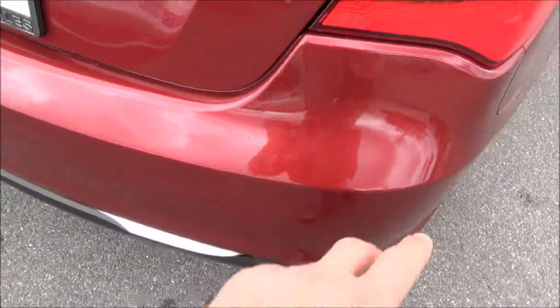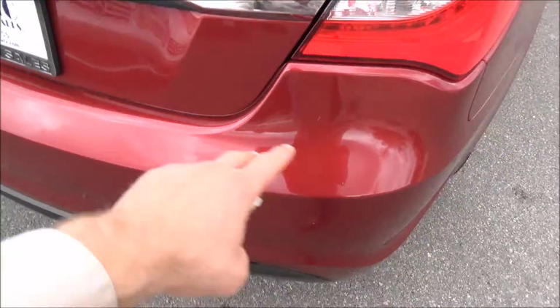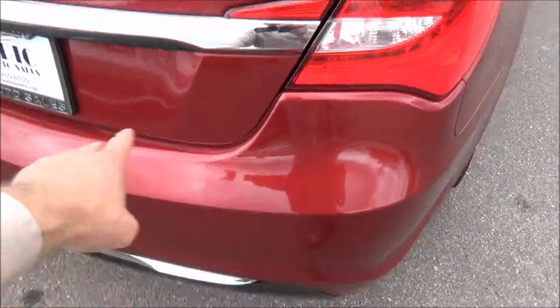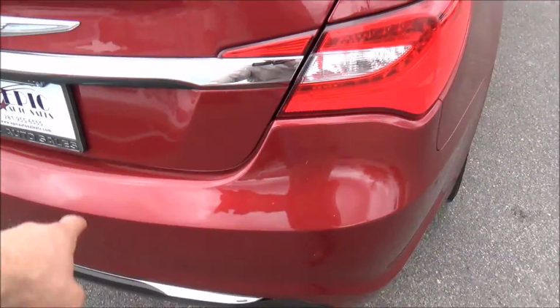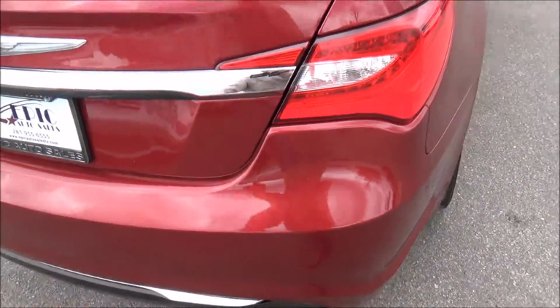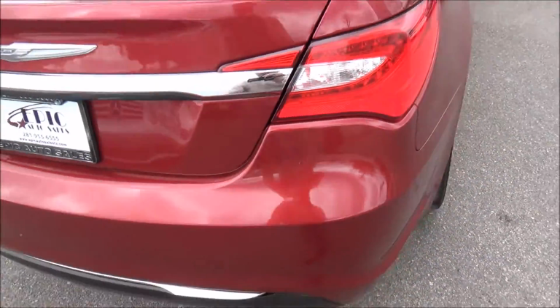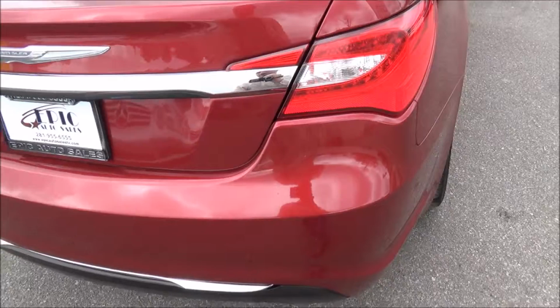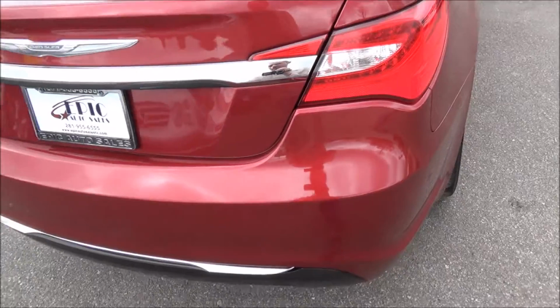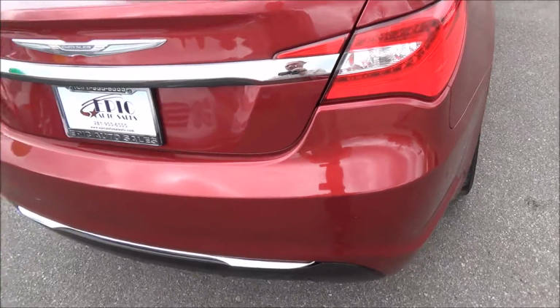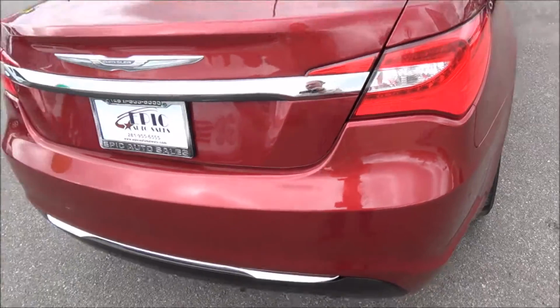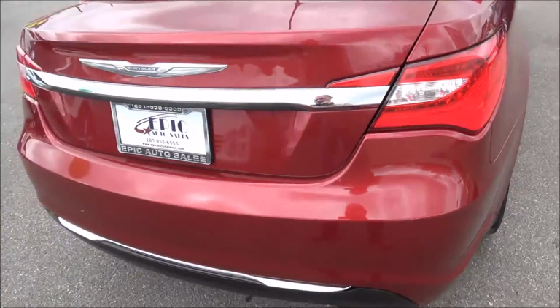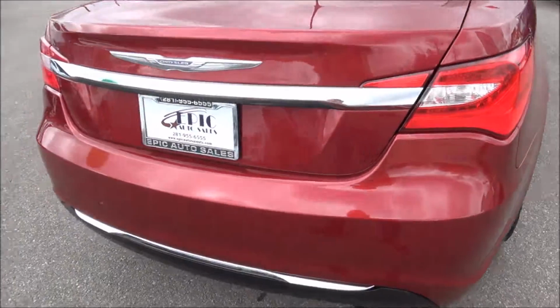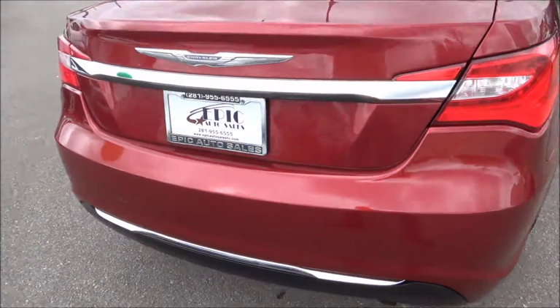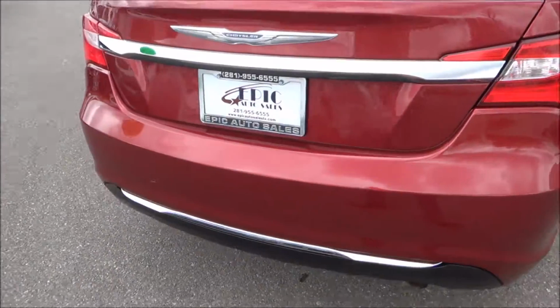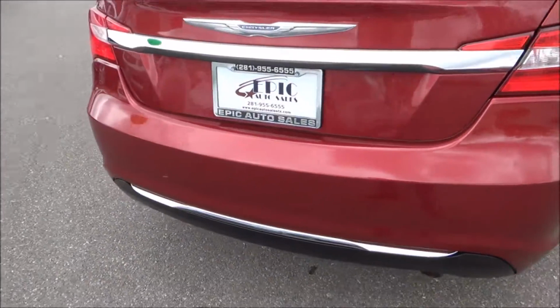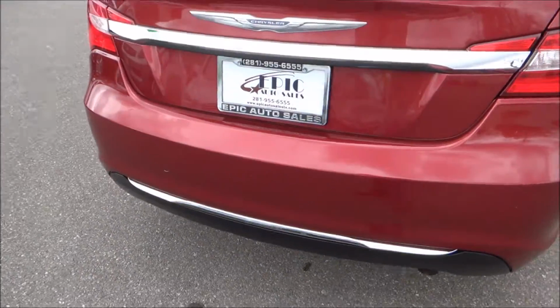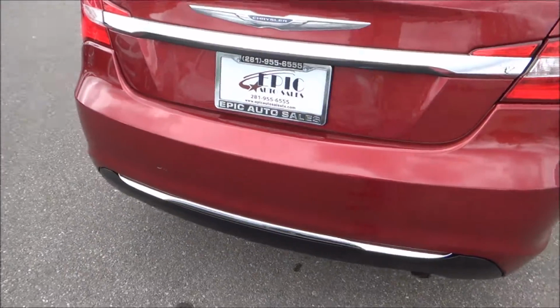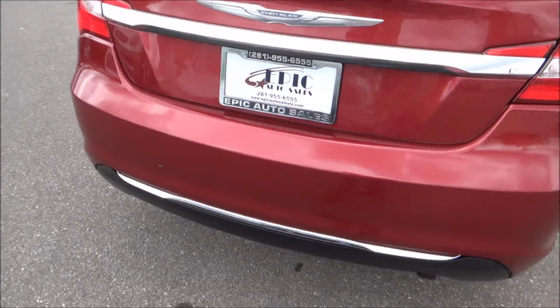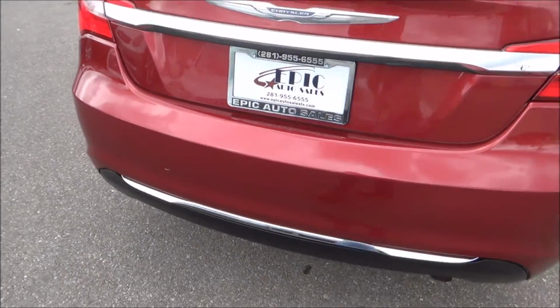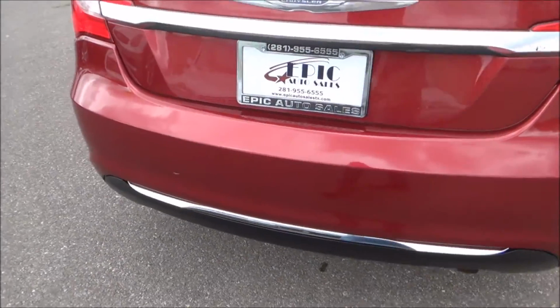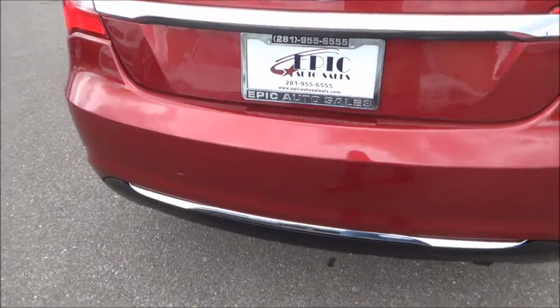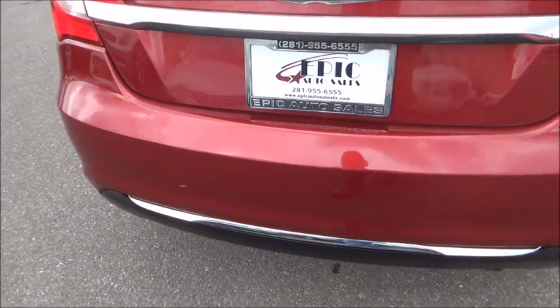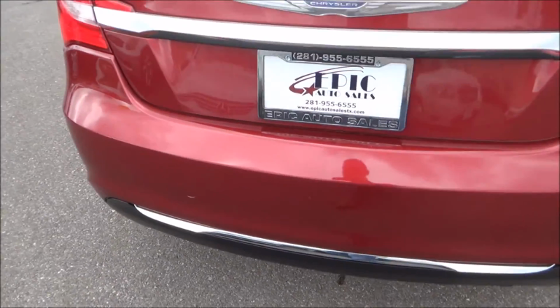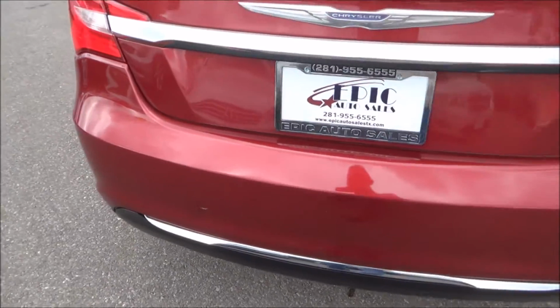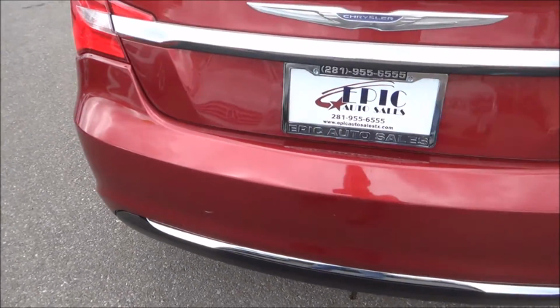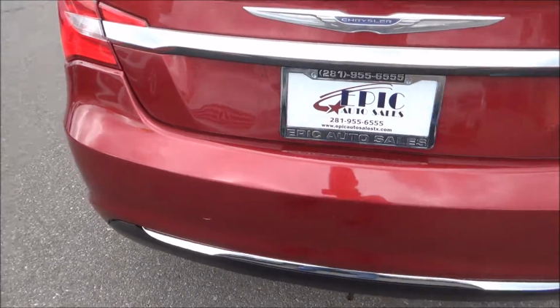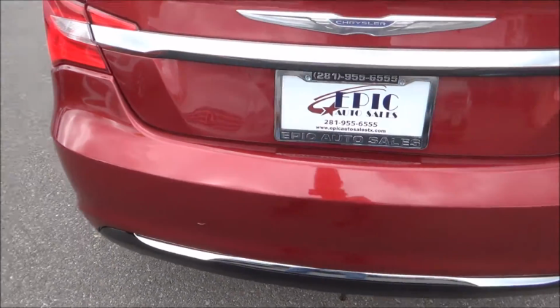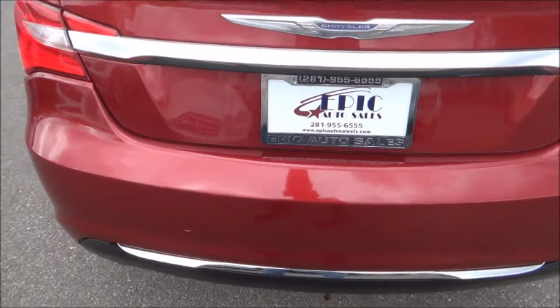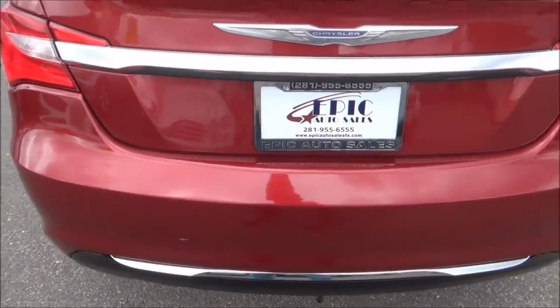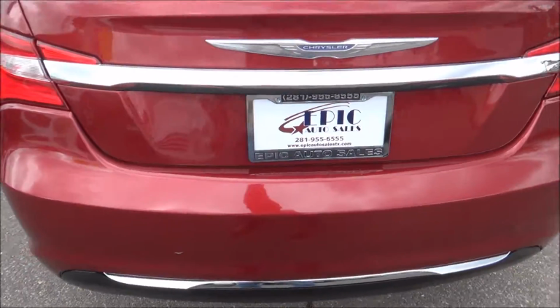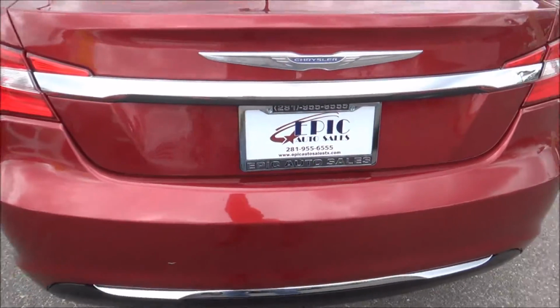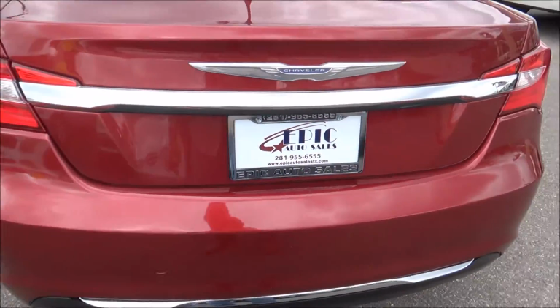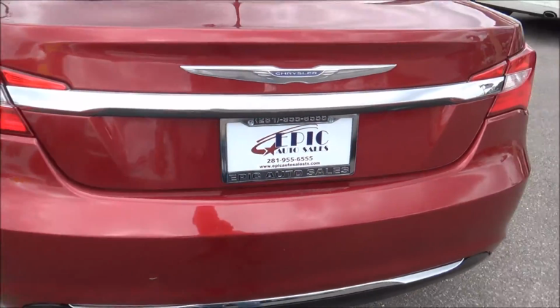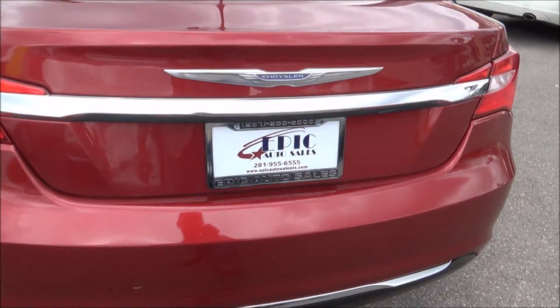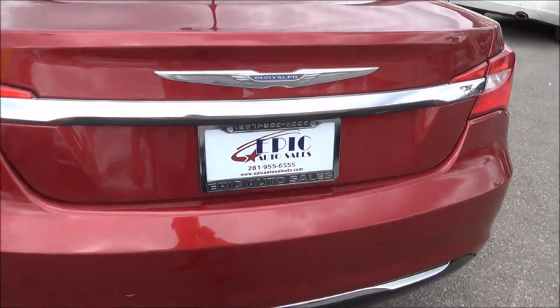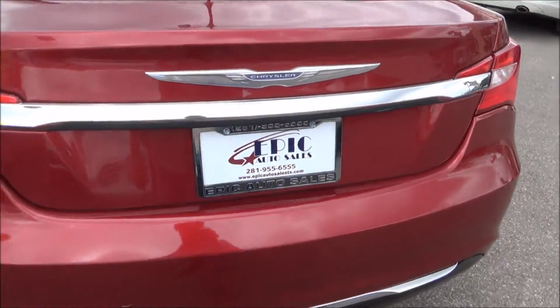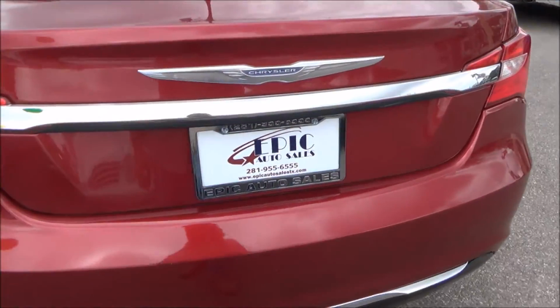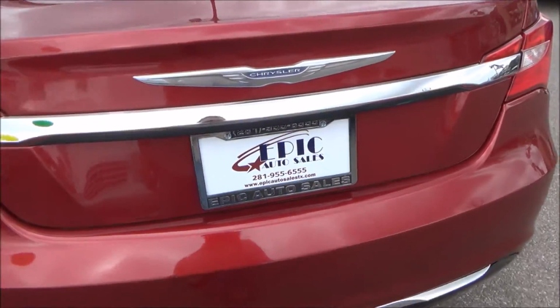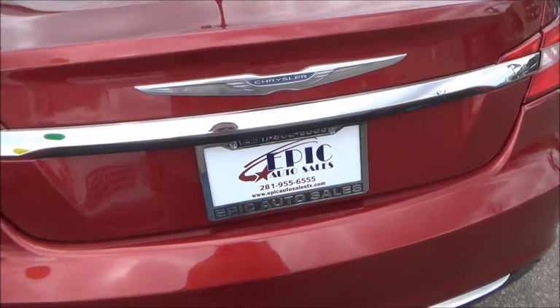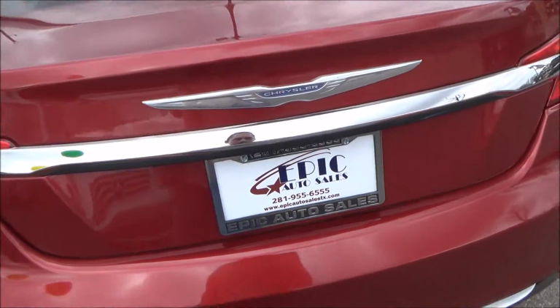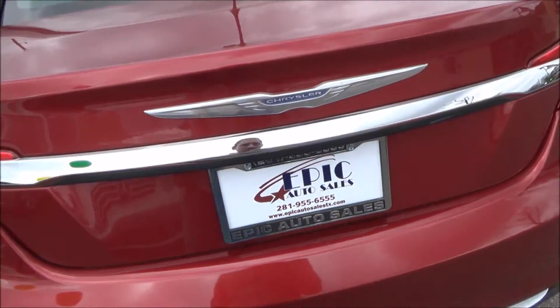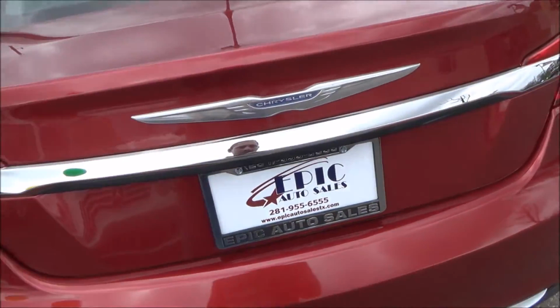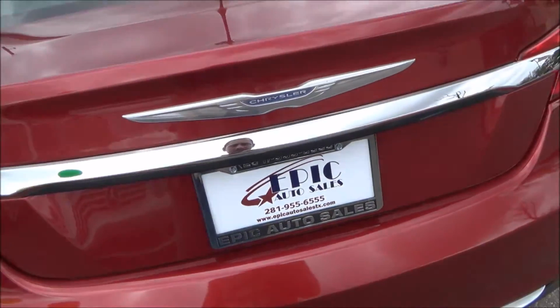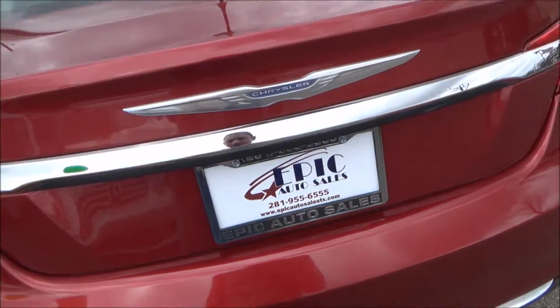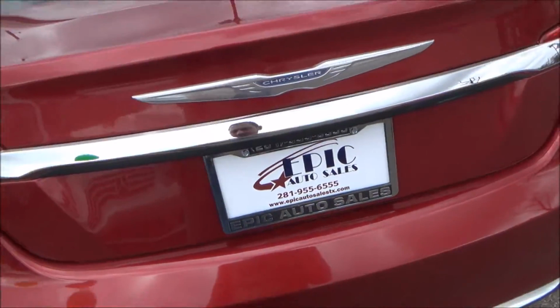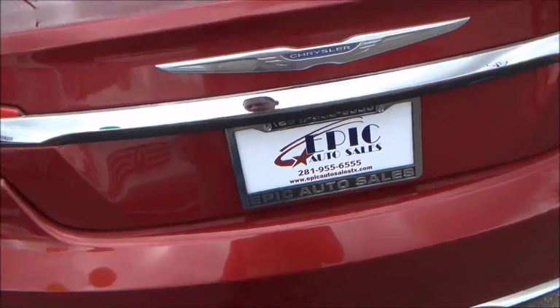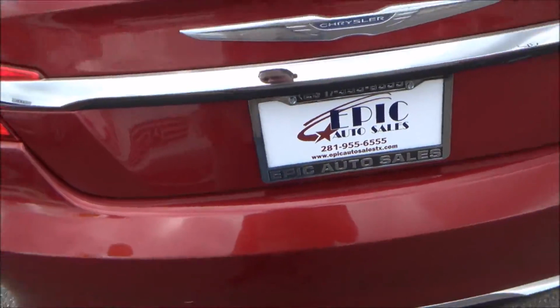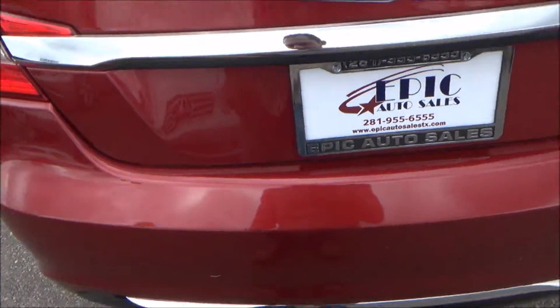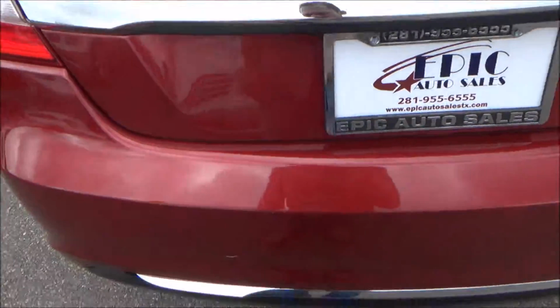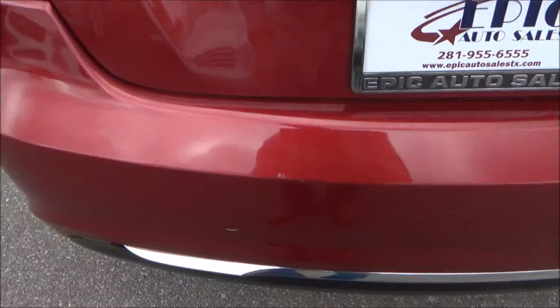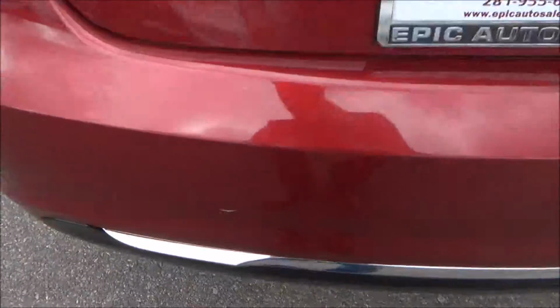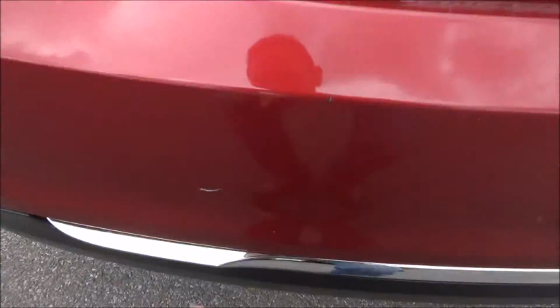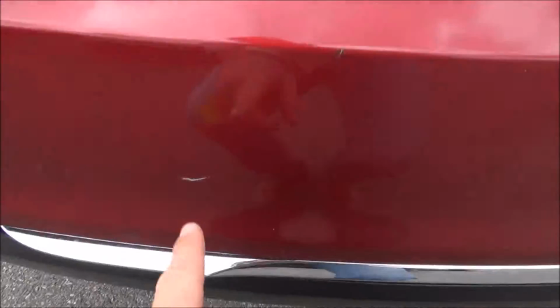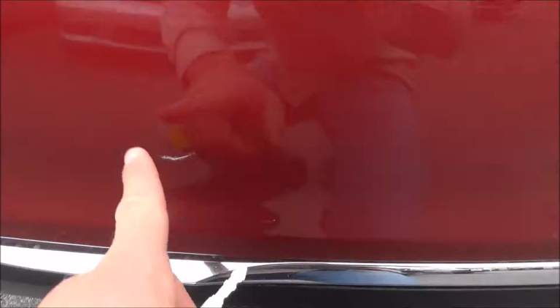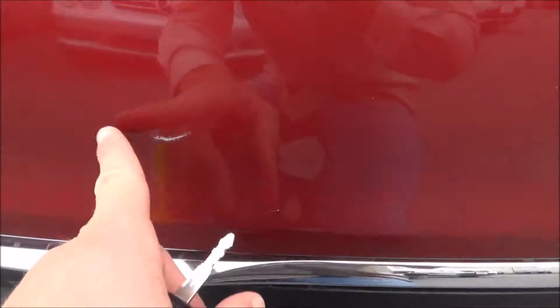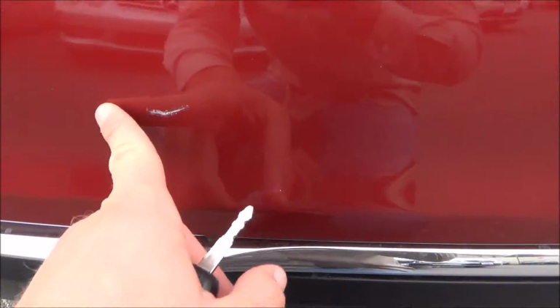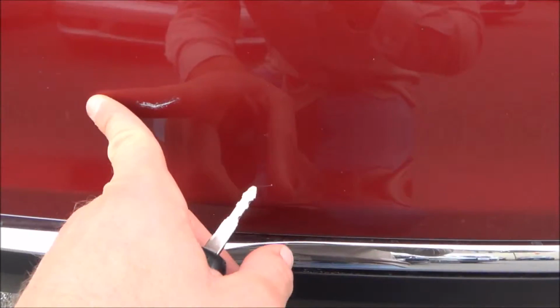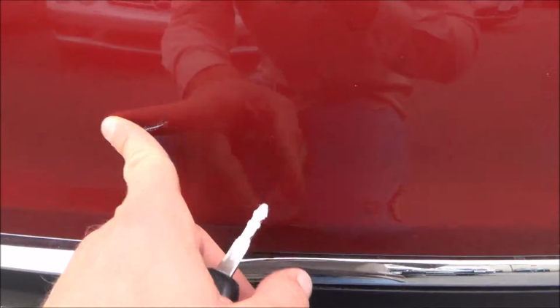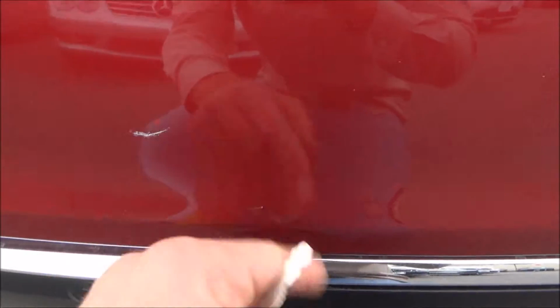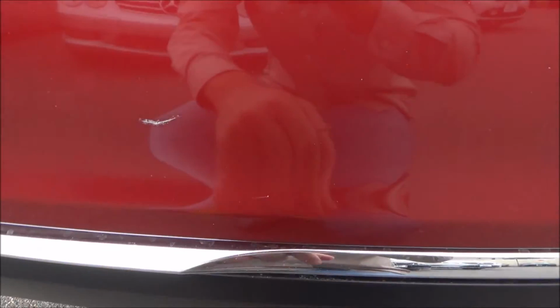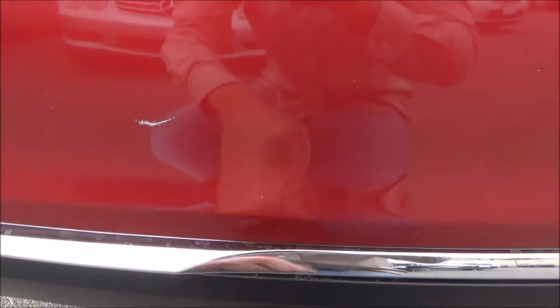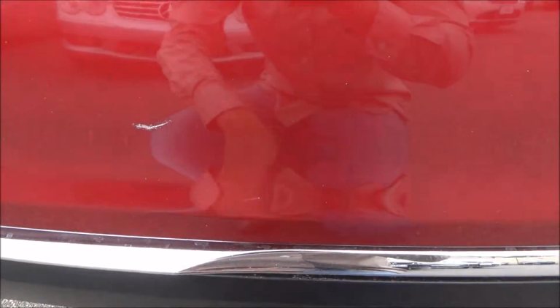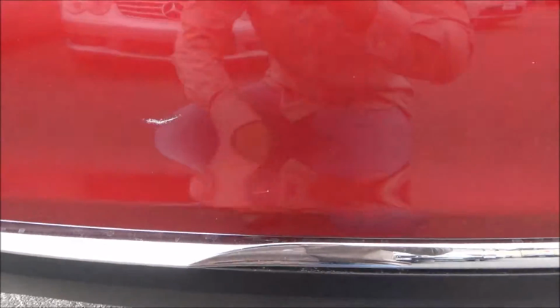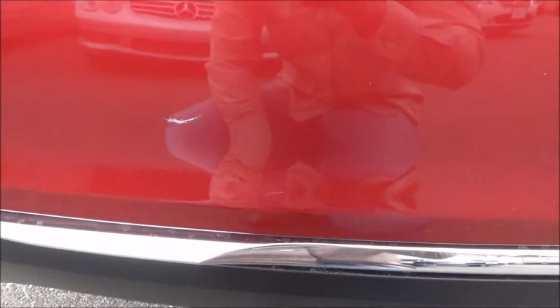Anything that has to do with the bumper, folks, go ahead and talk to your sales consultant and we'll take care of it here on site. That little scuff right there.